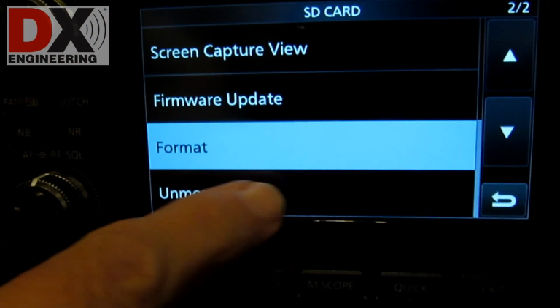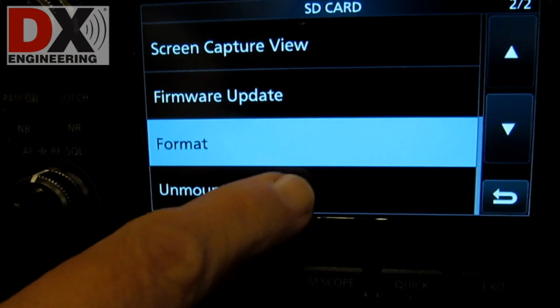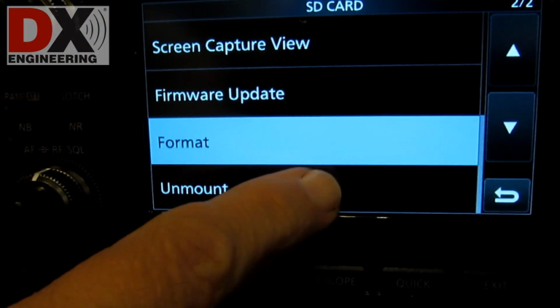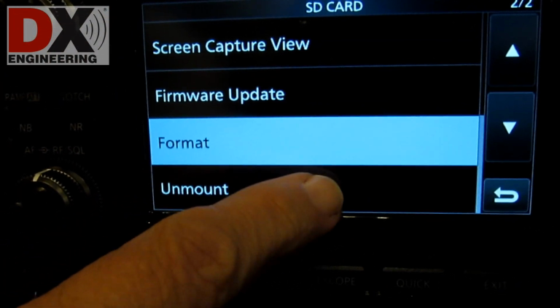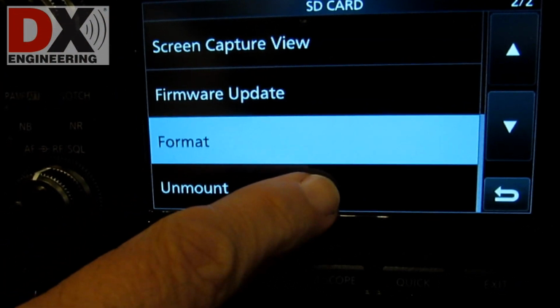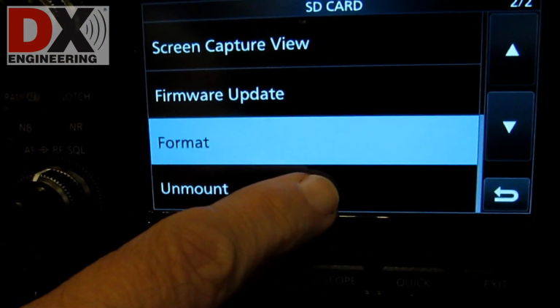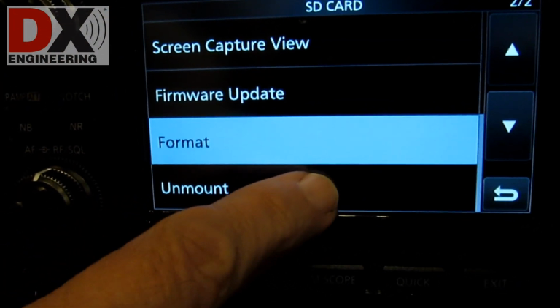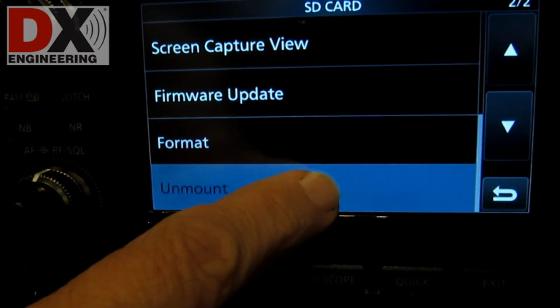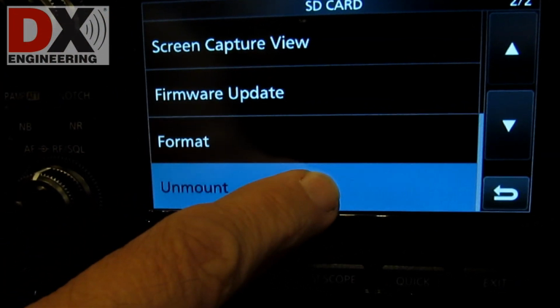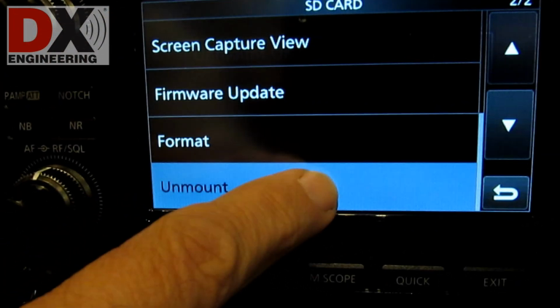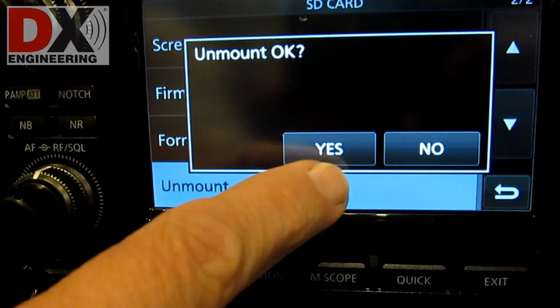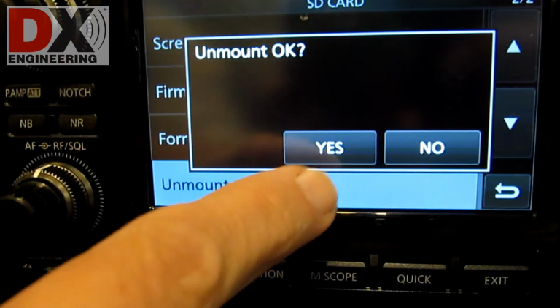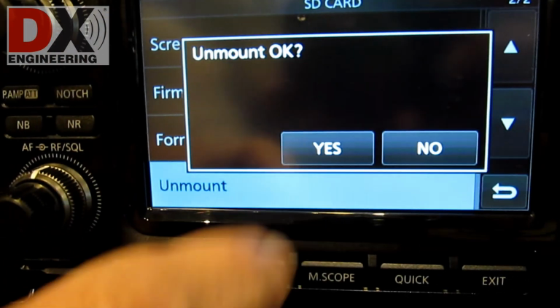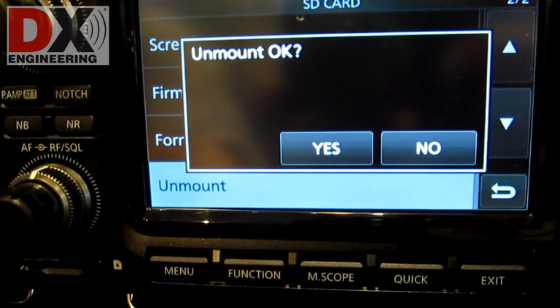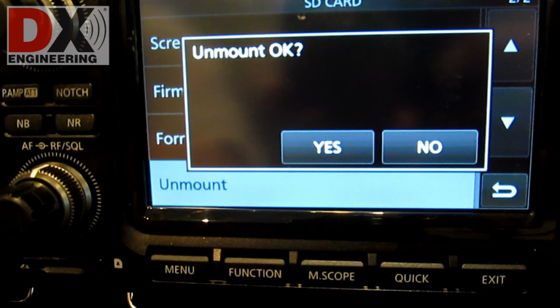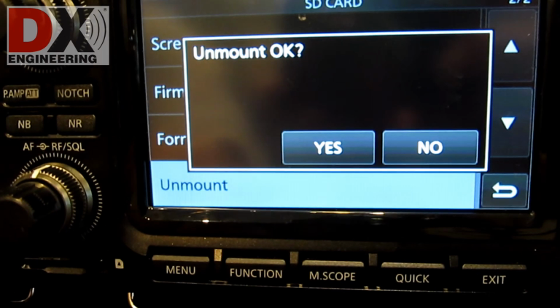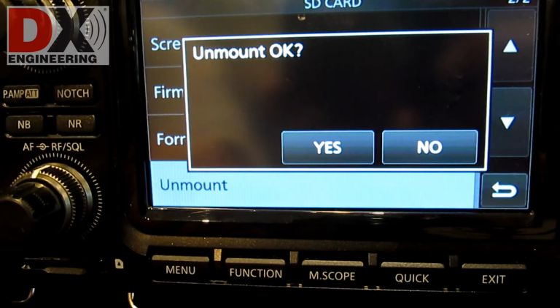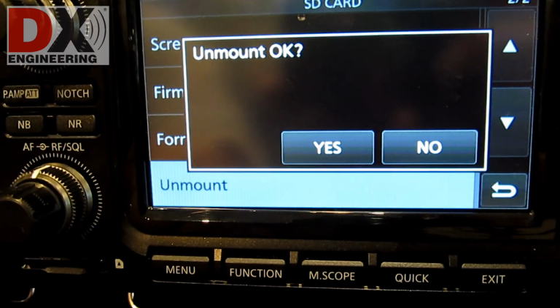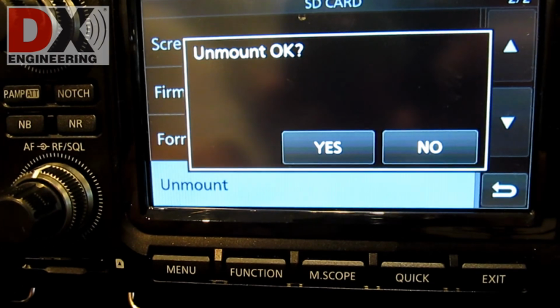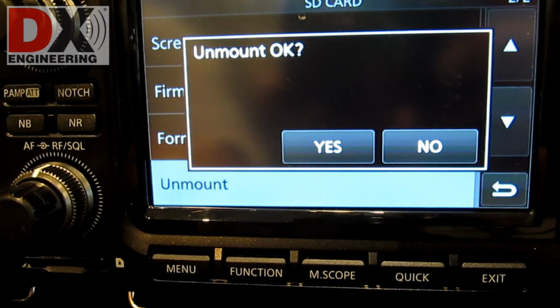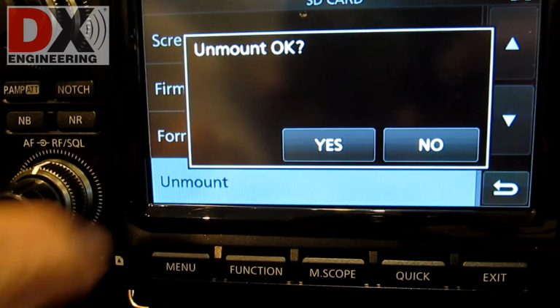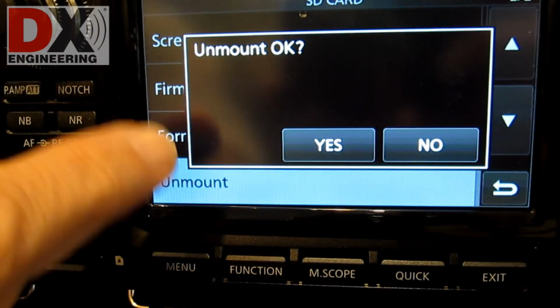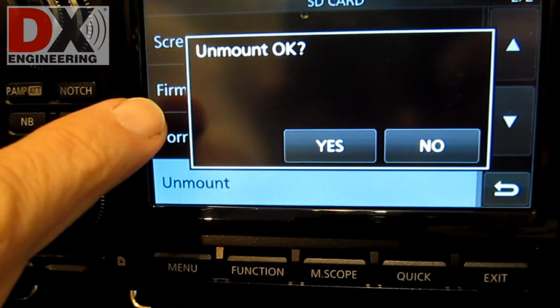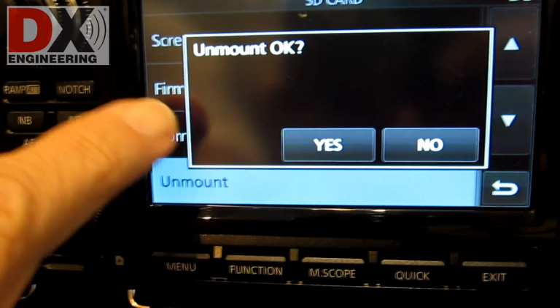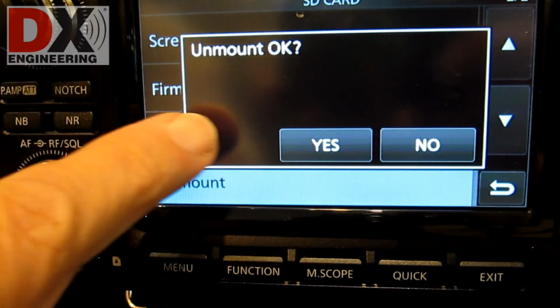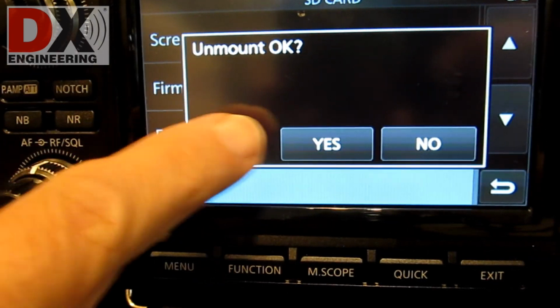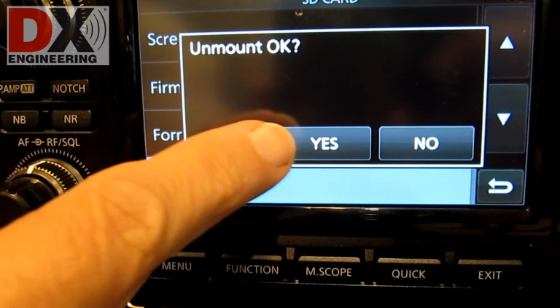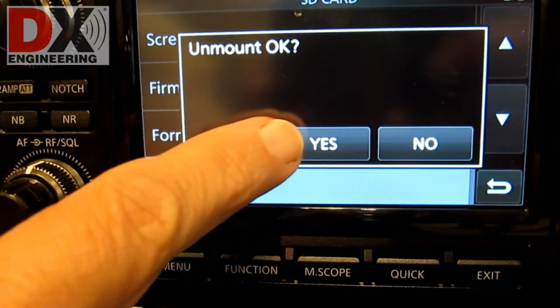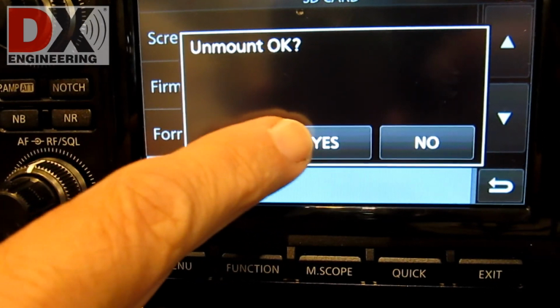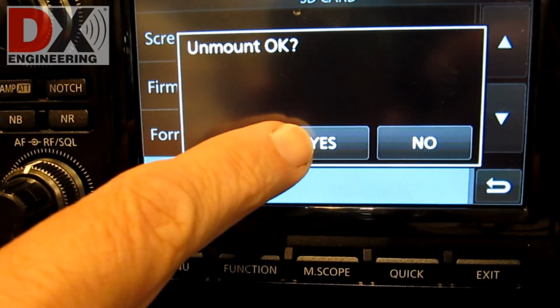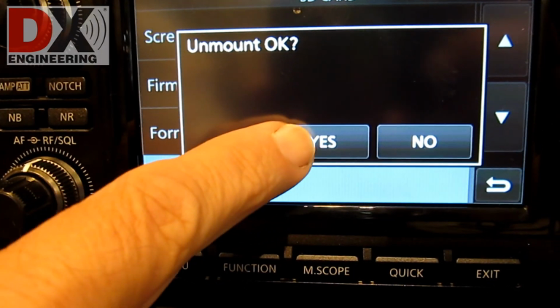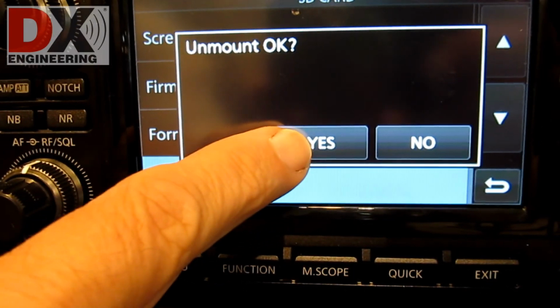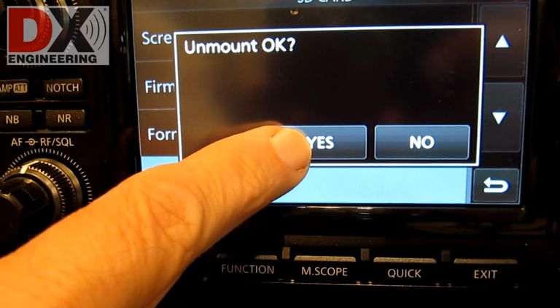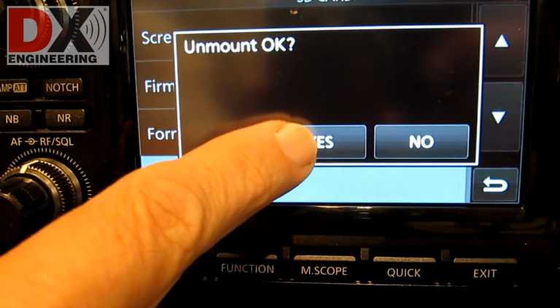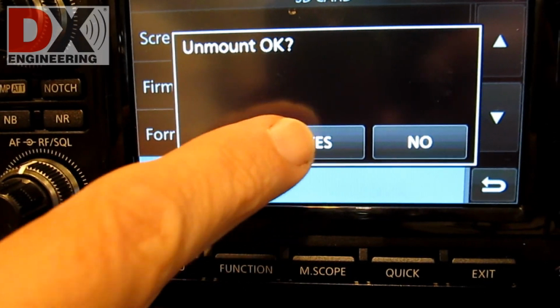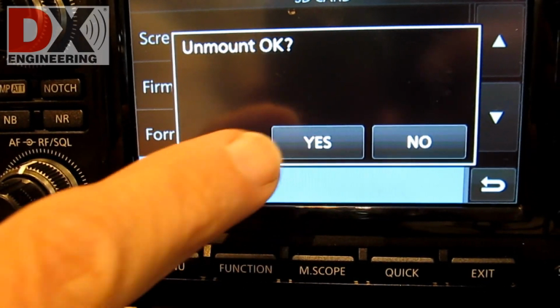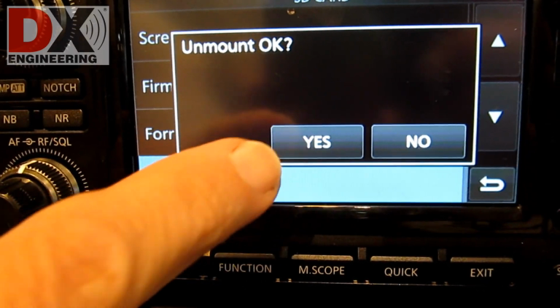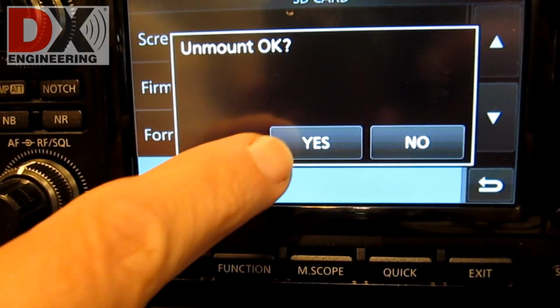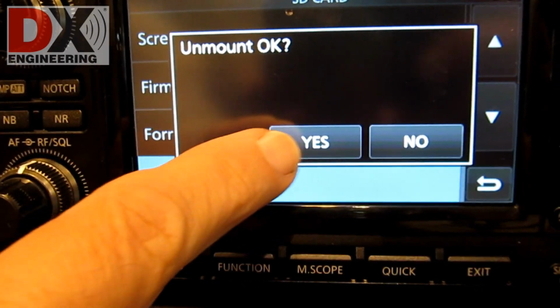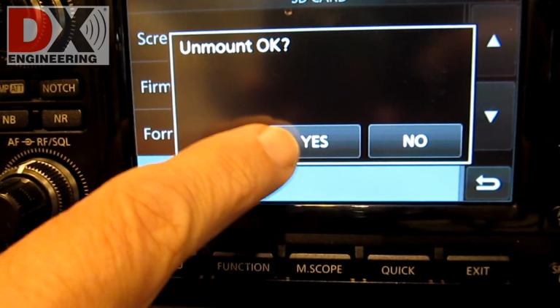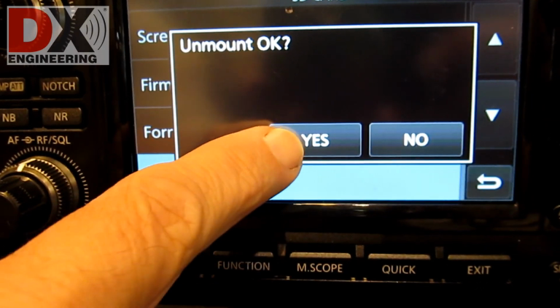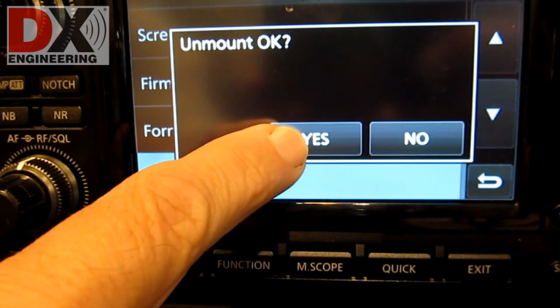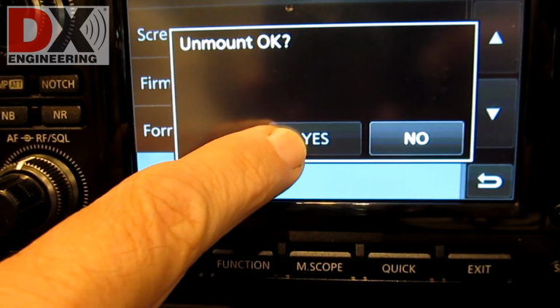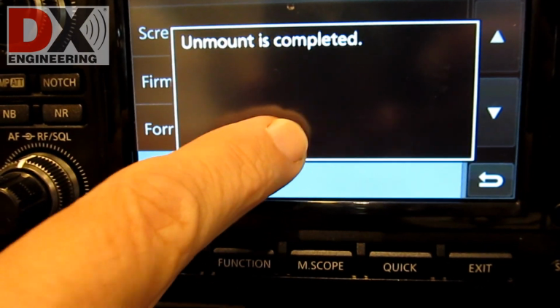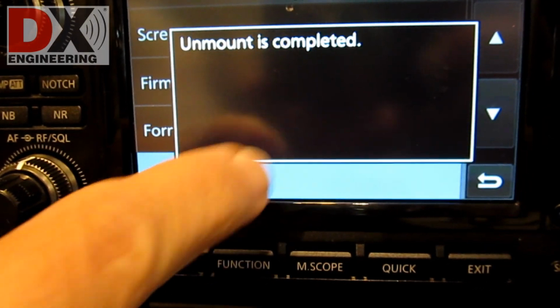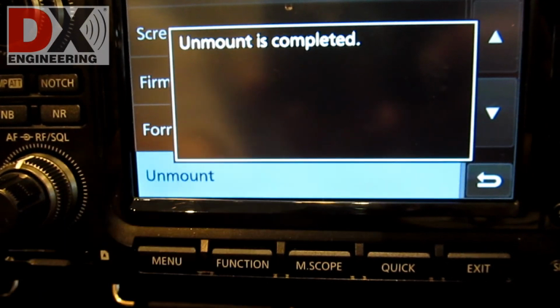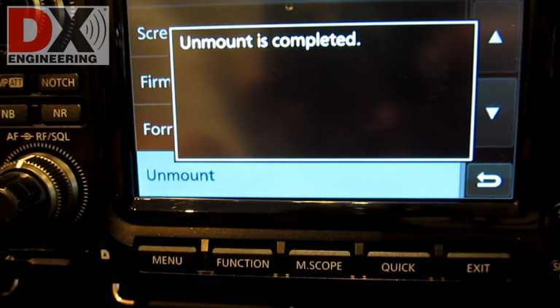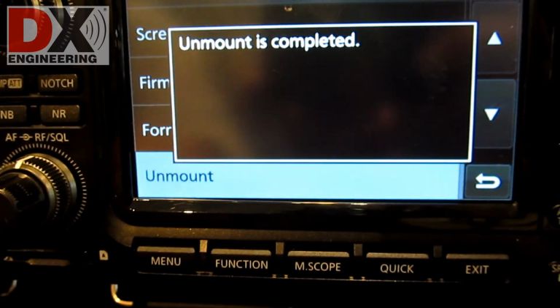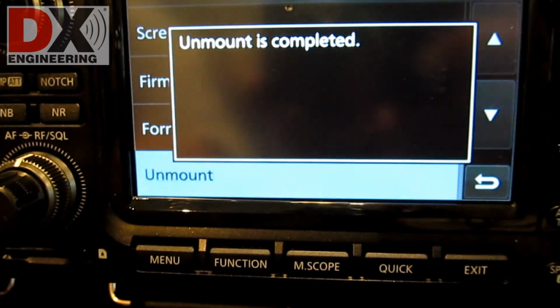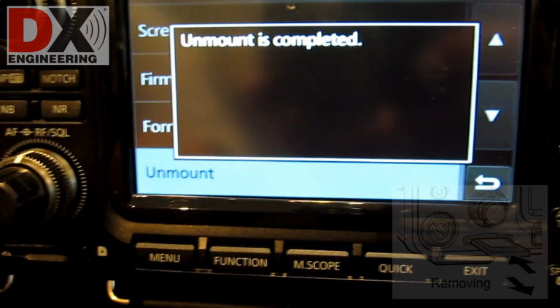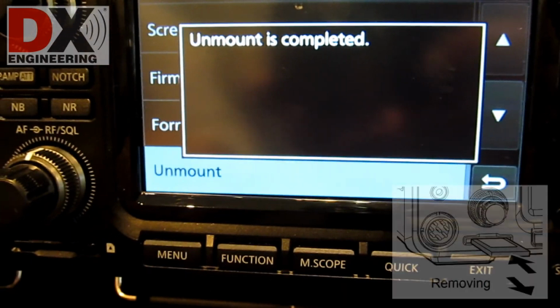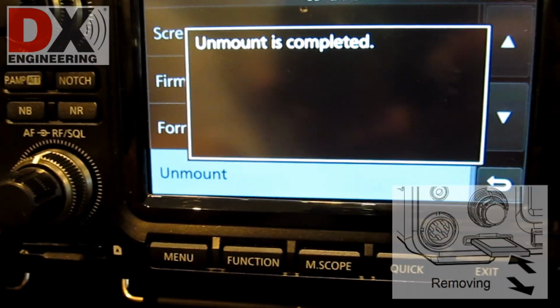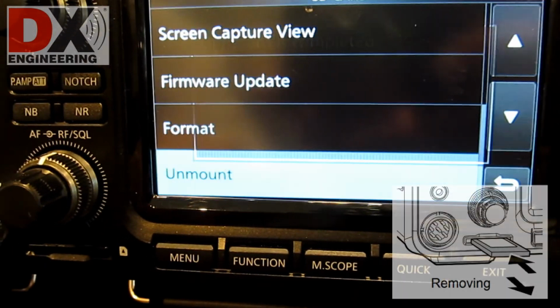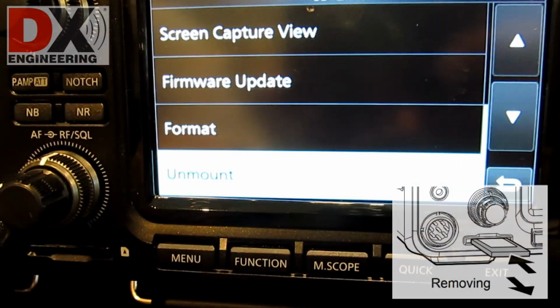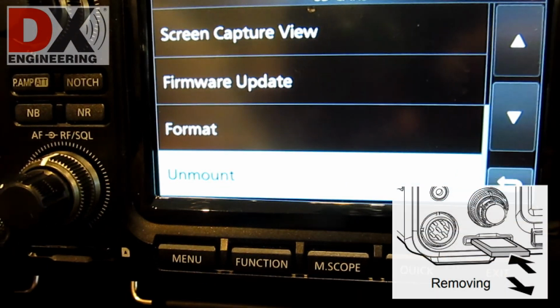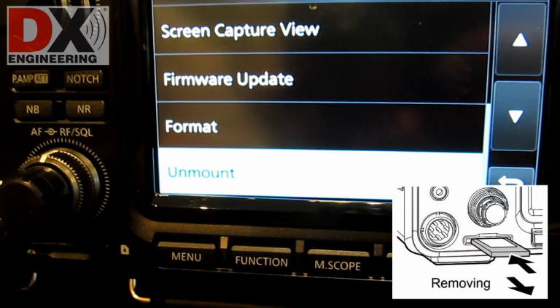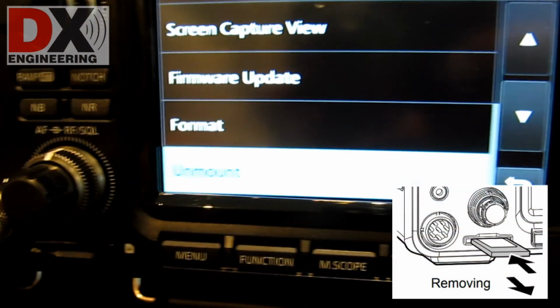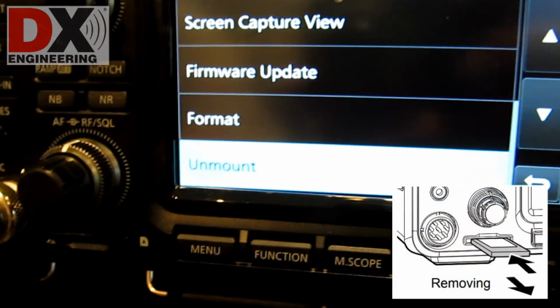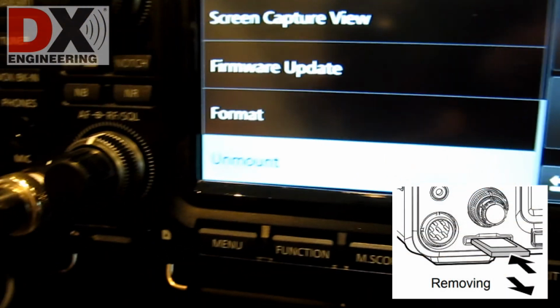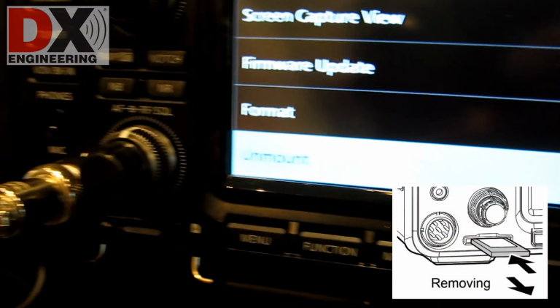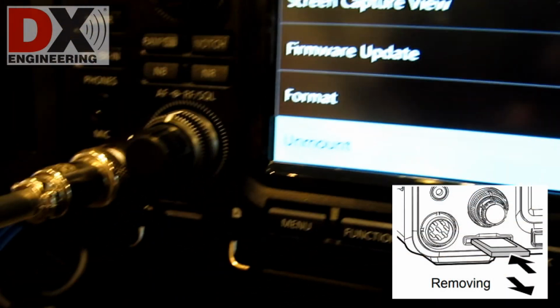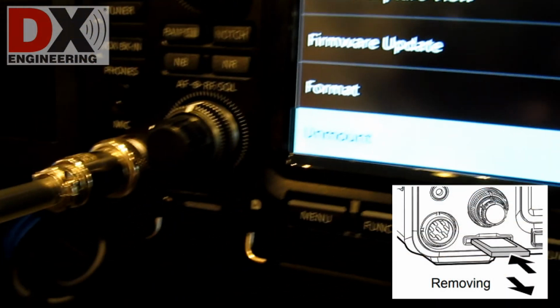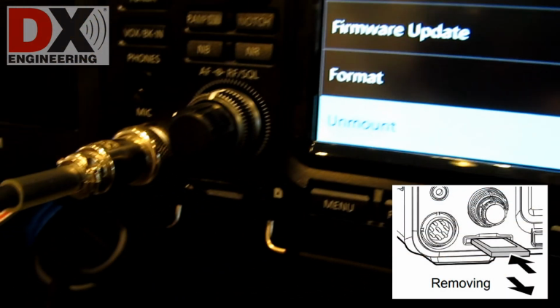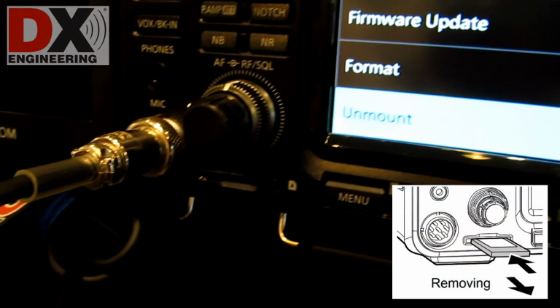When done, unmount the SD card by pressing Unmount, then answer Yes. At this point you can remove the SD card.